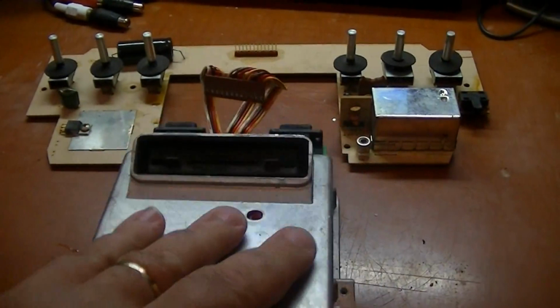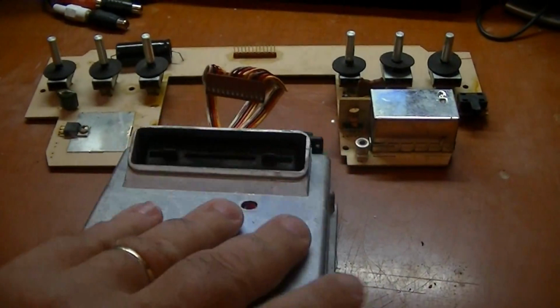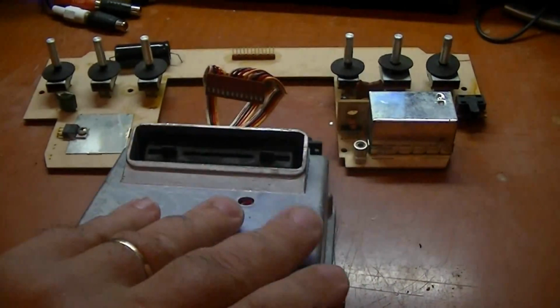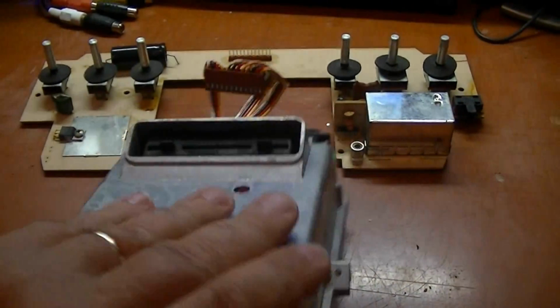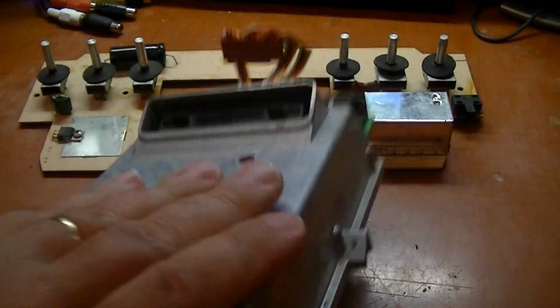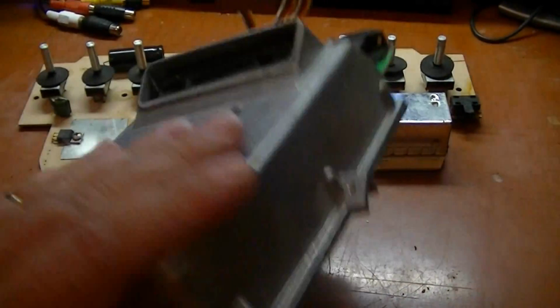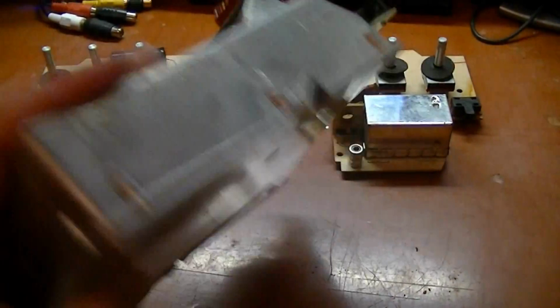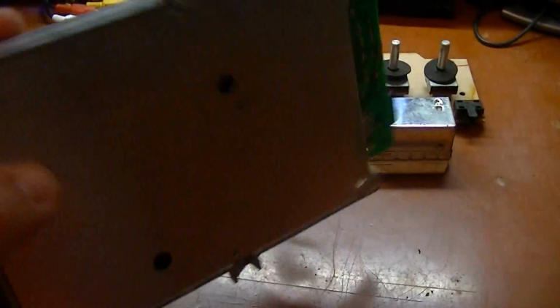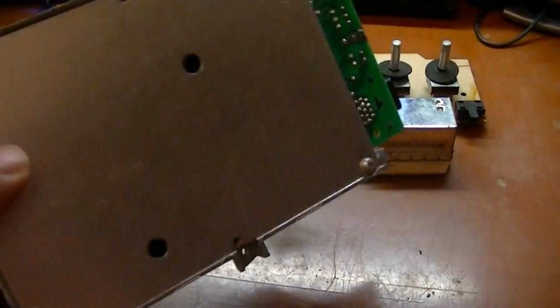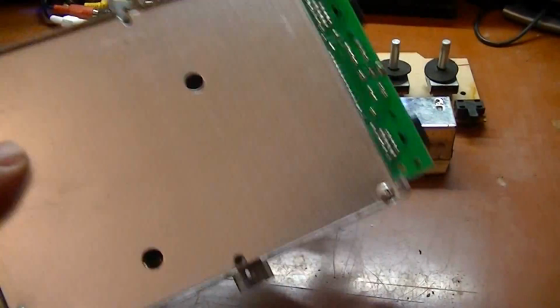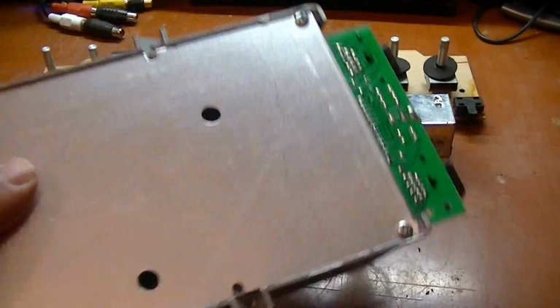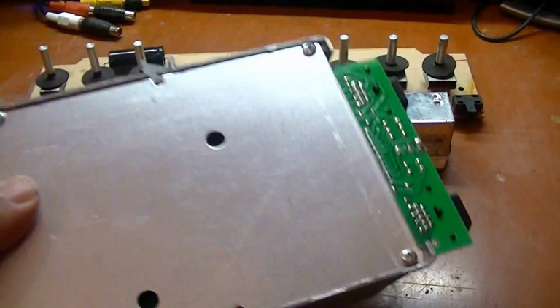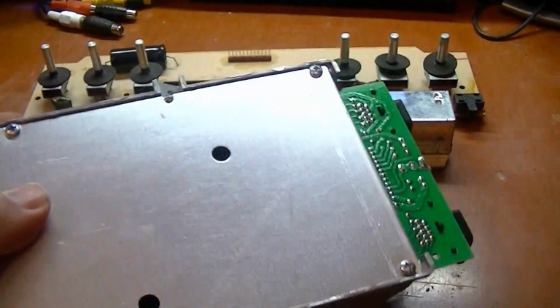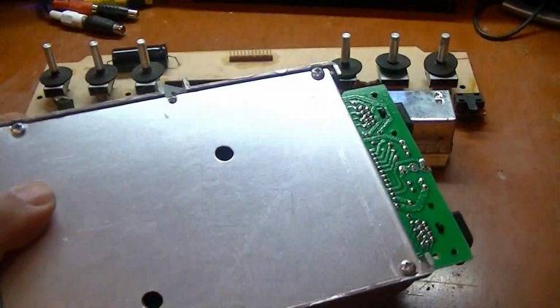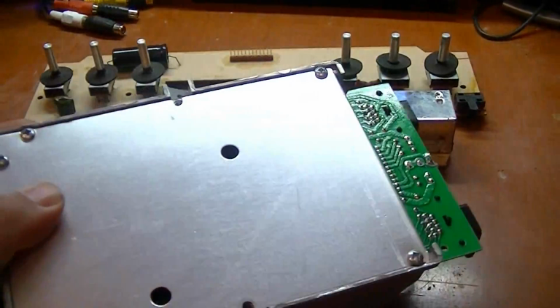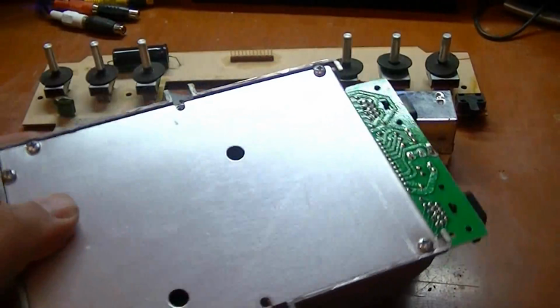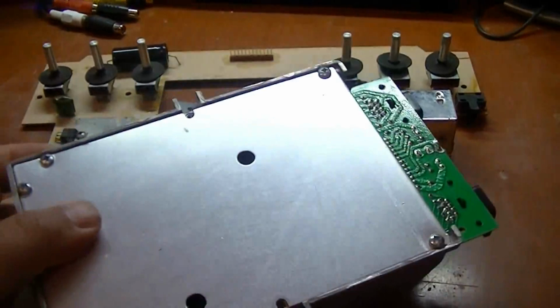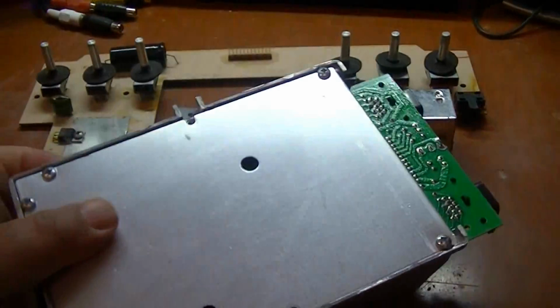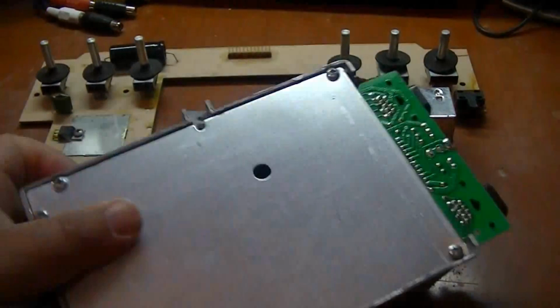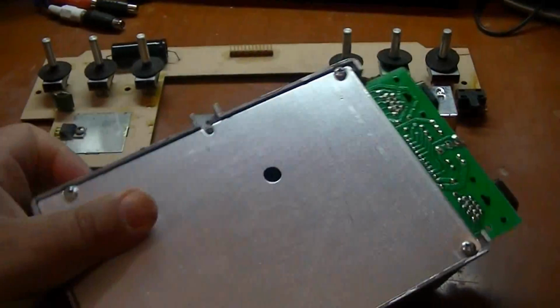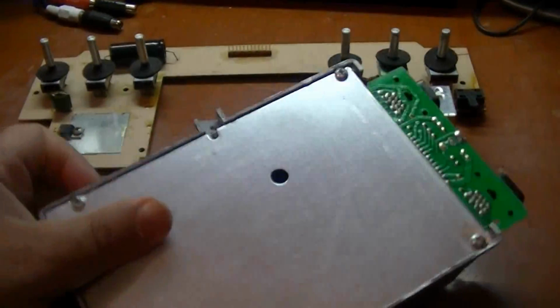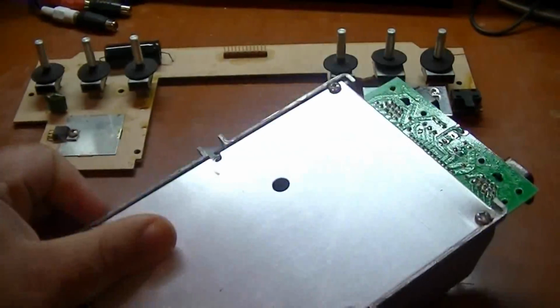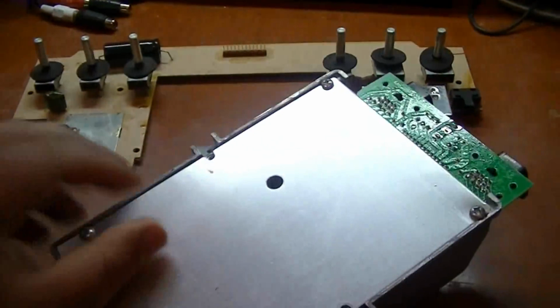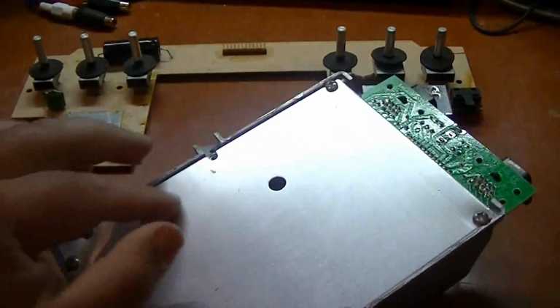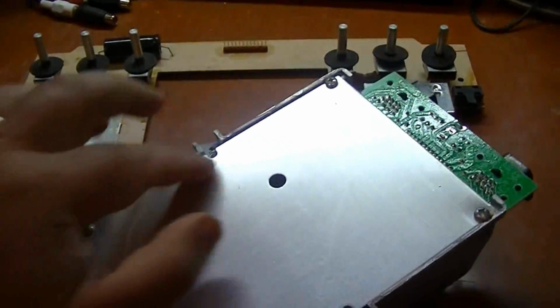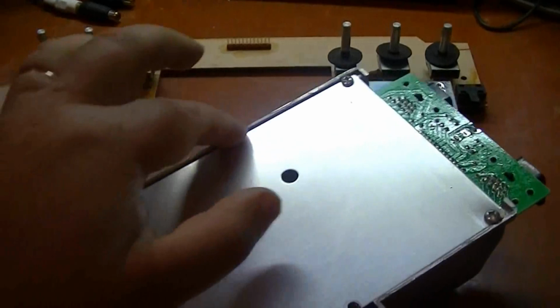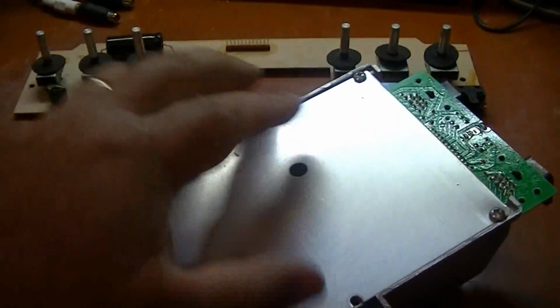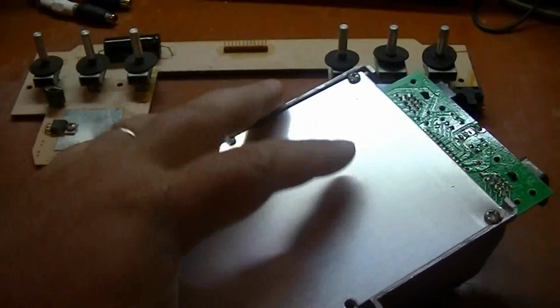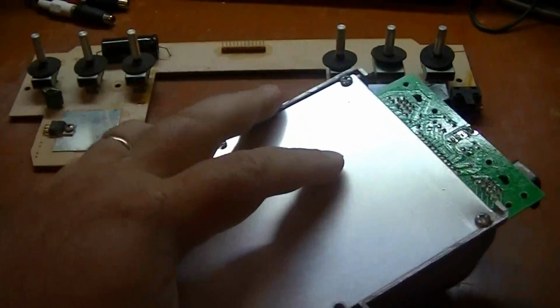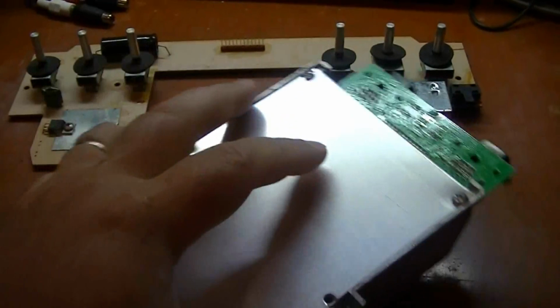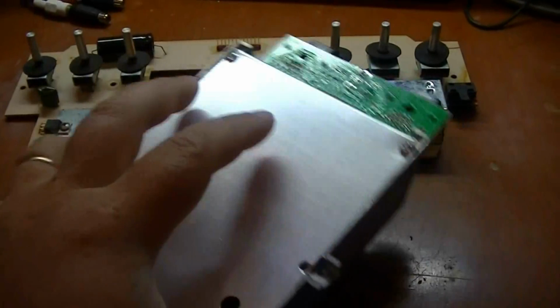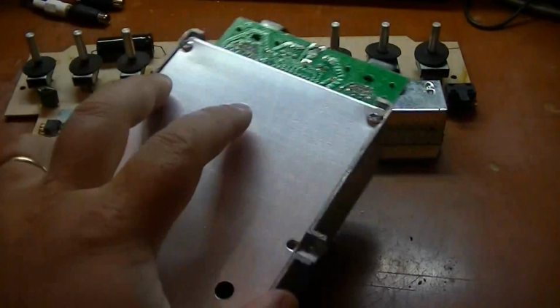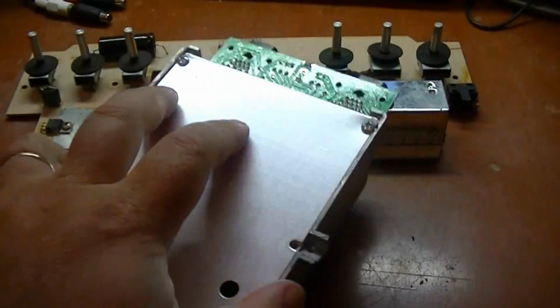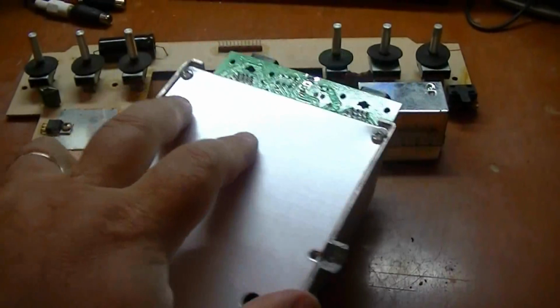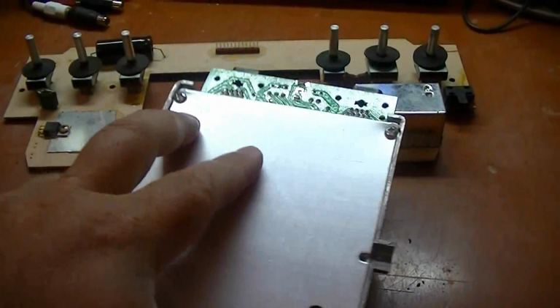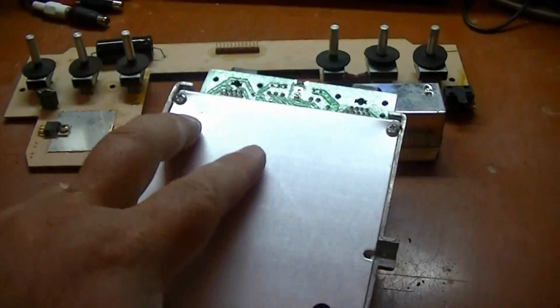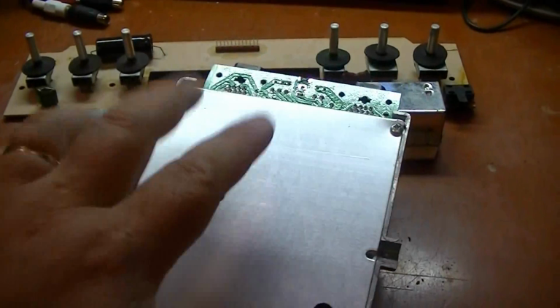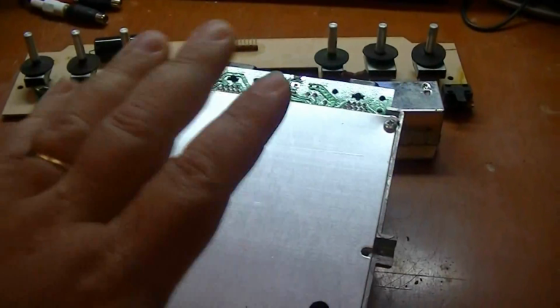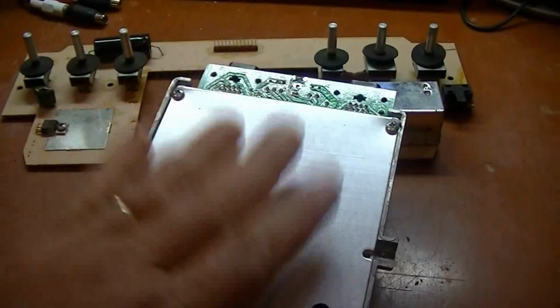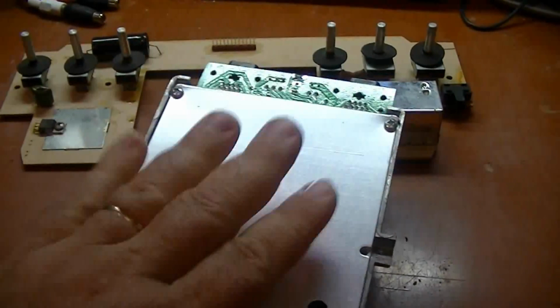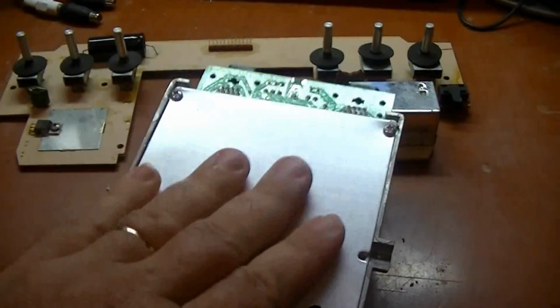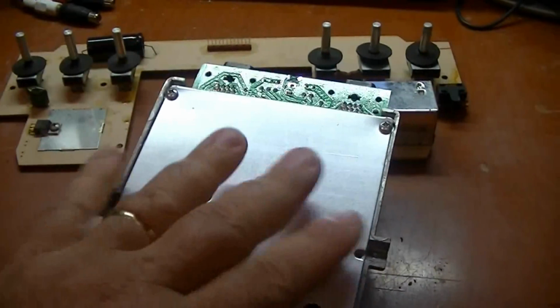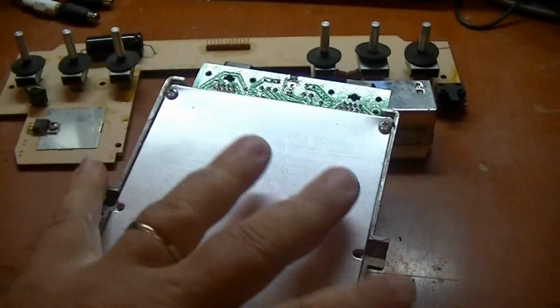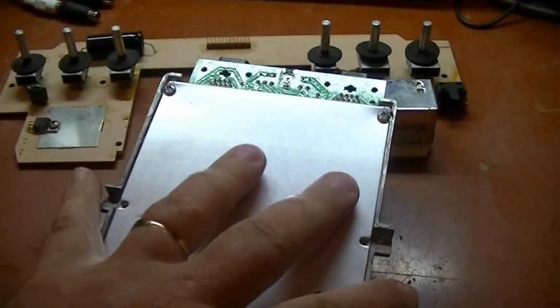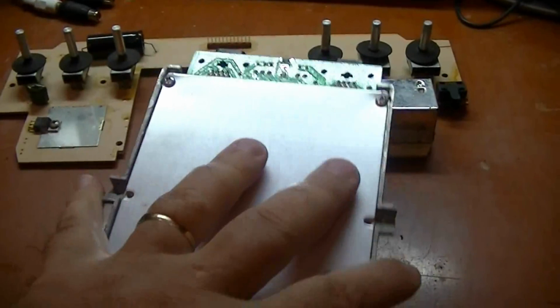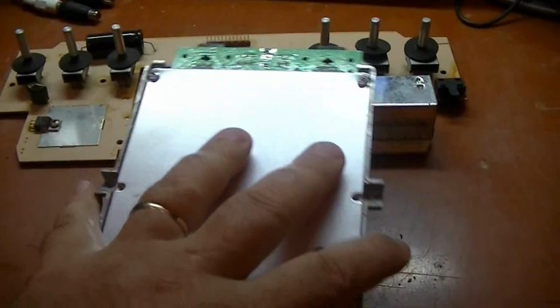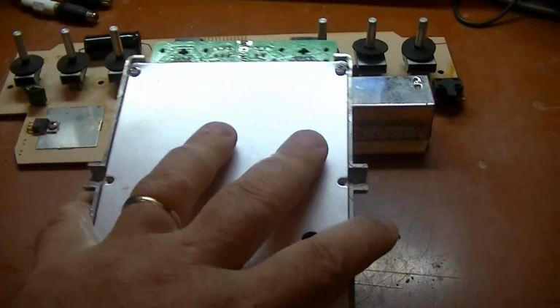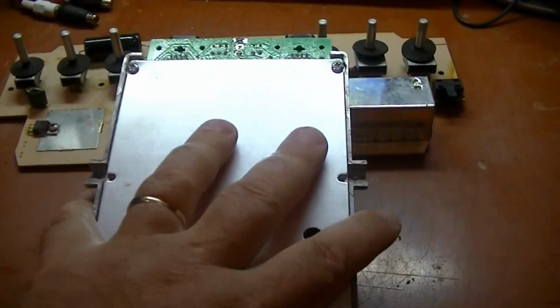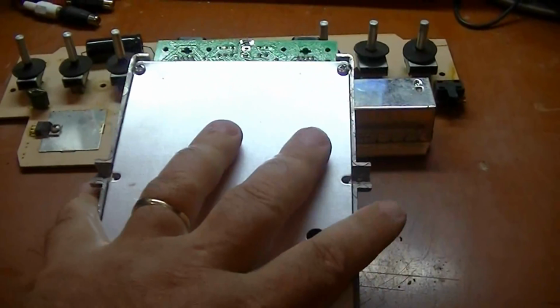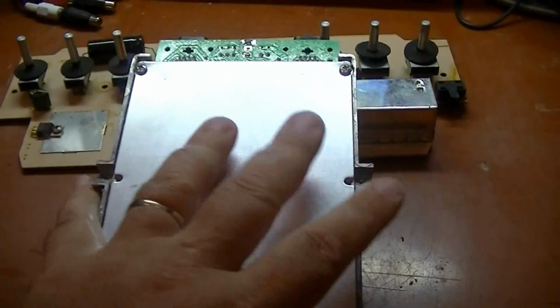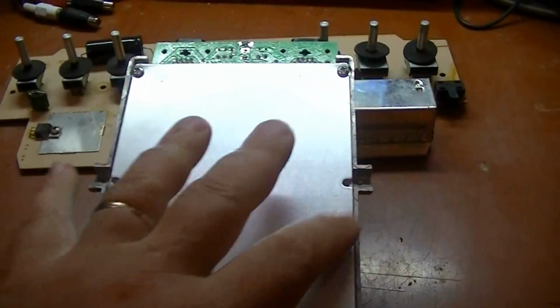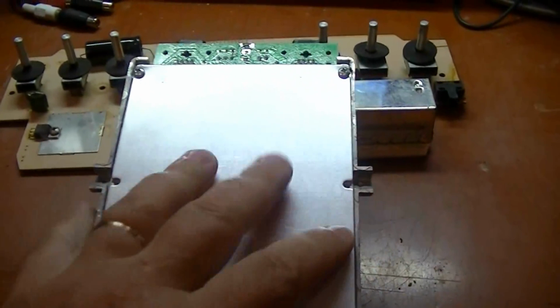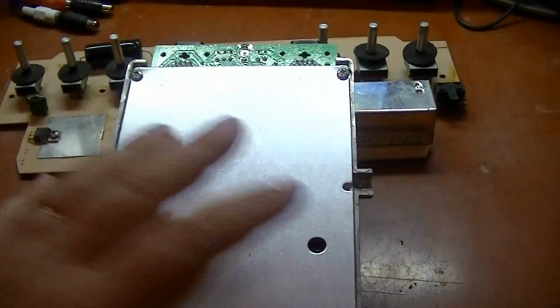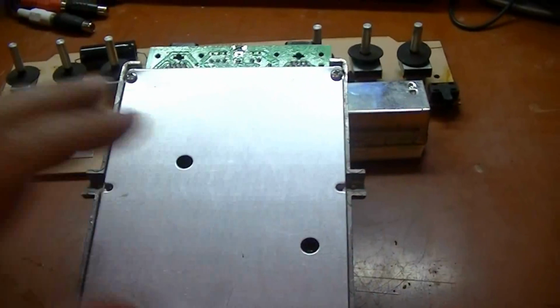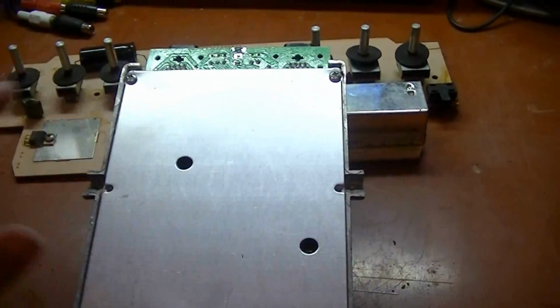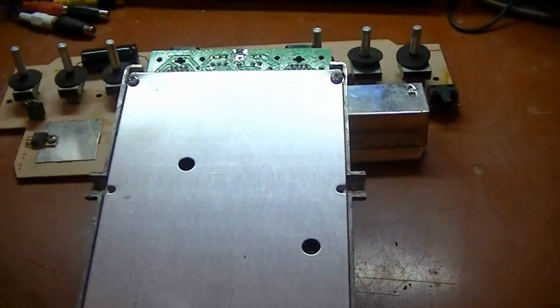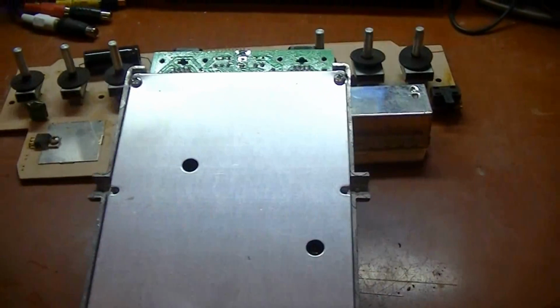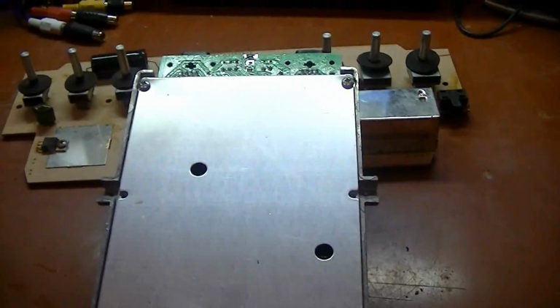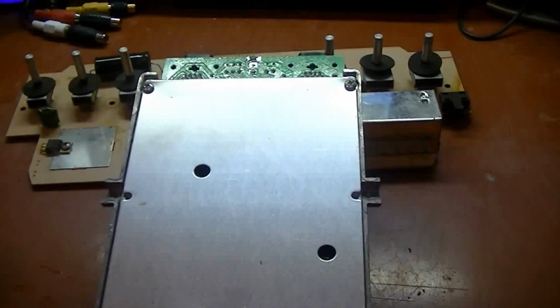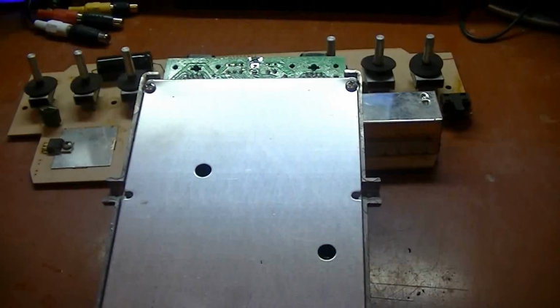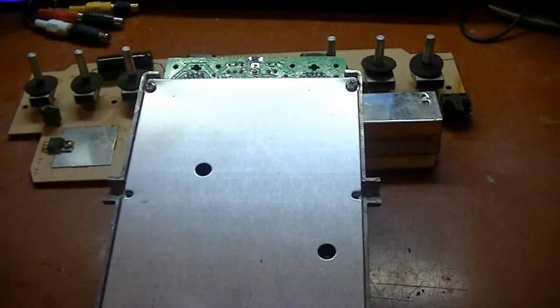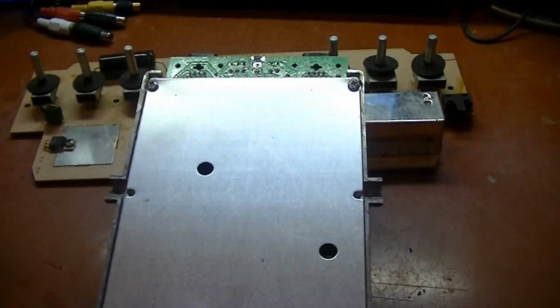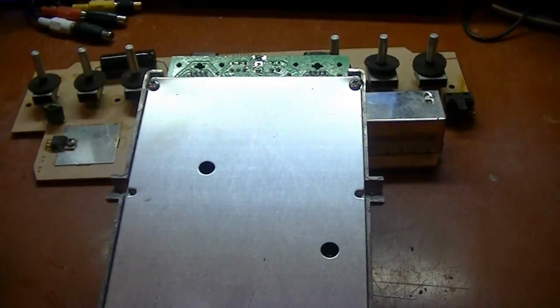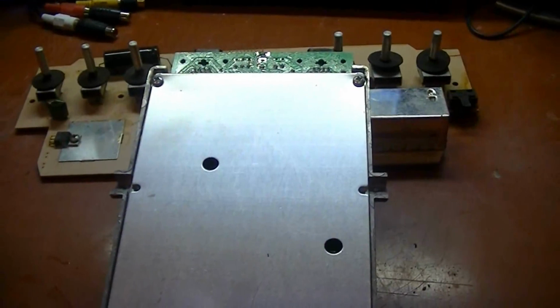Now I need to get into this circuit board. I've got all these screws right here, so I'll get down to the main circuit board and begin the modifications.